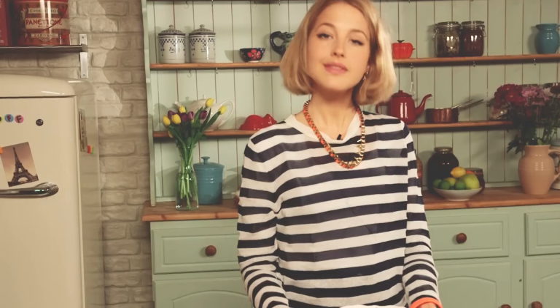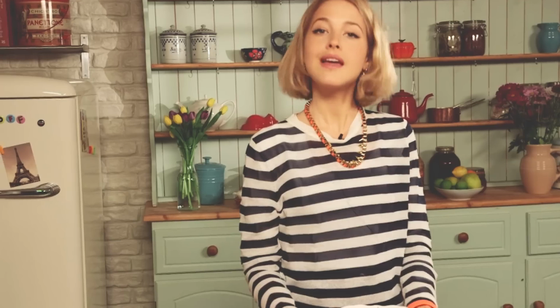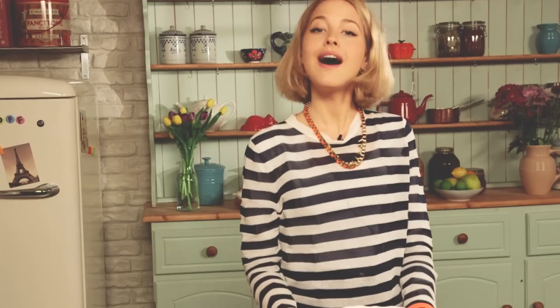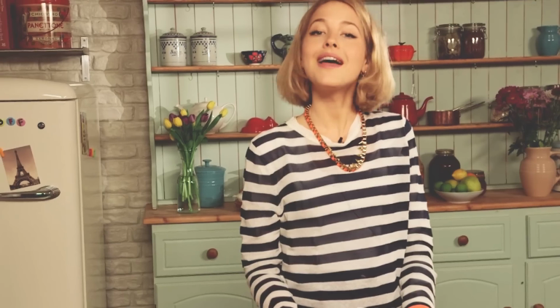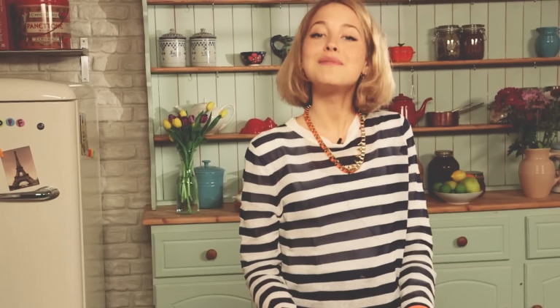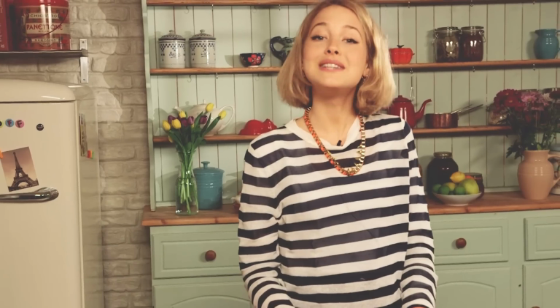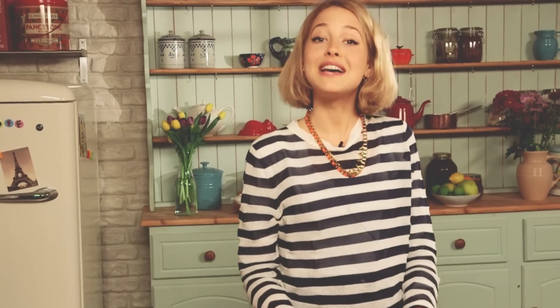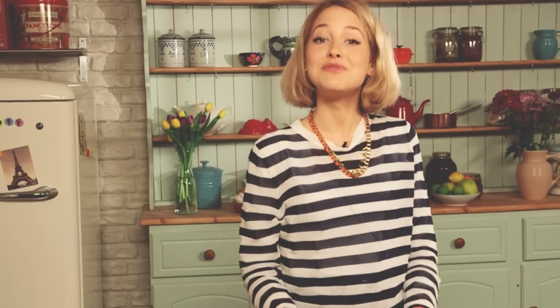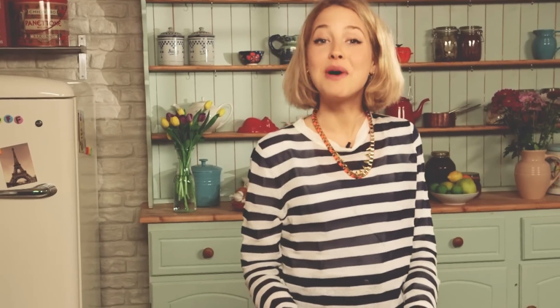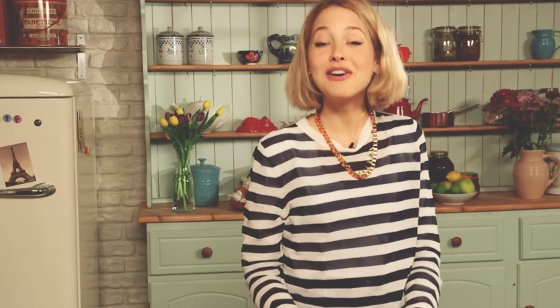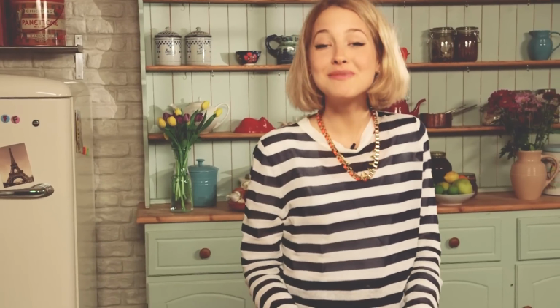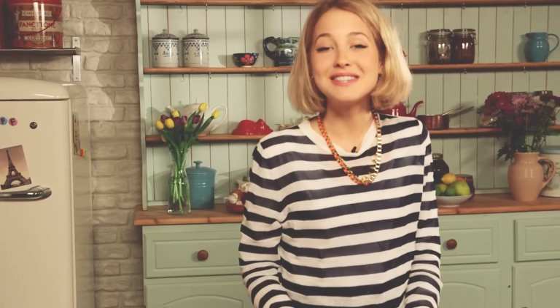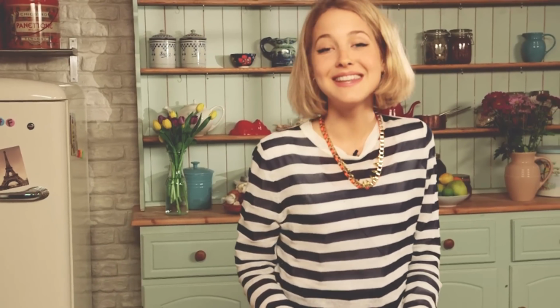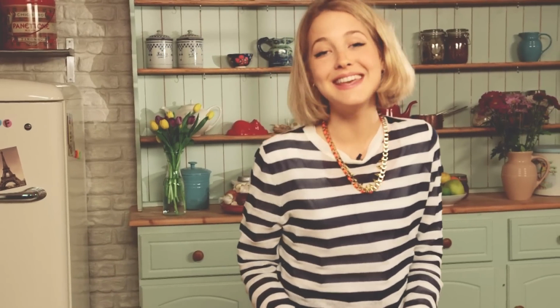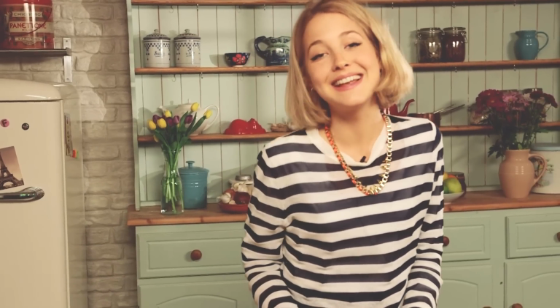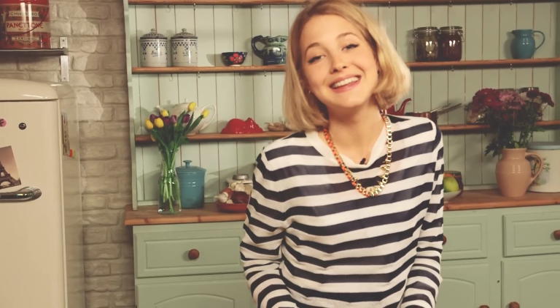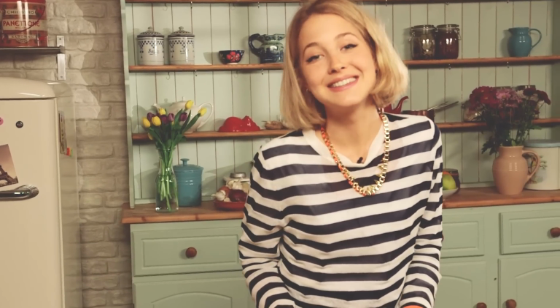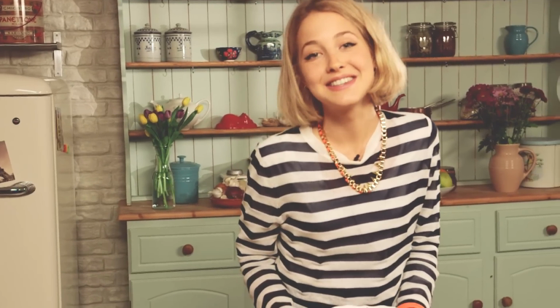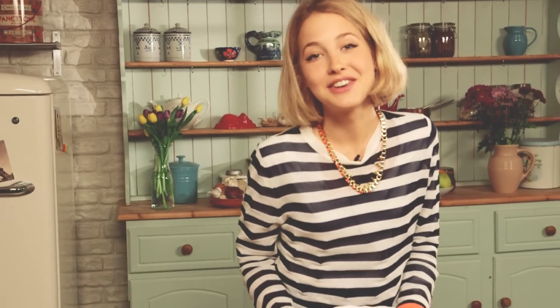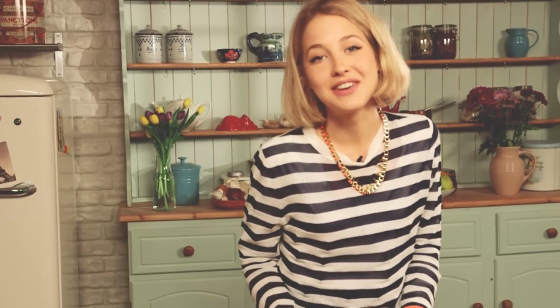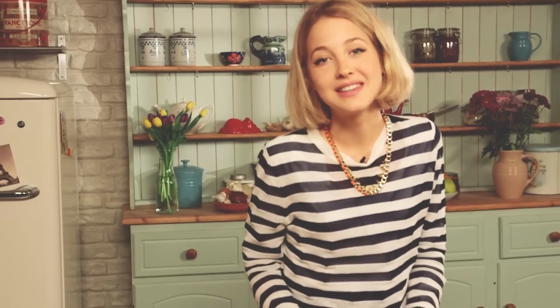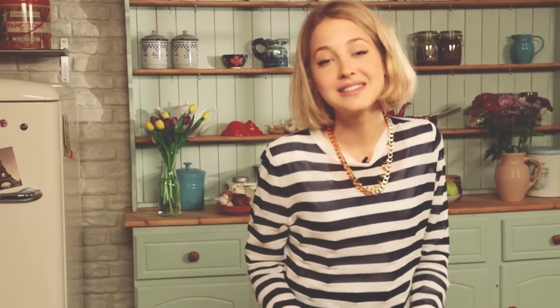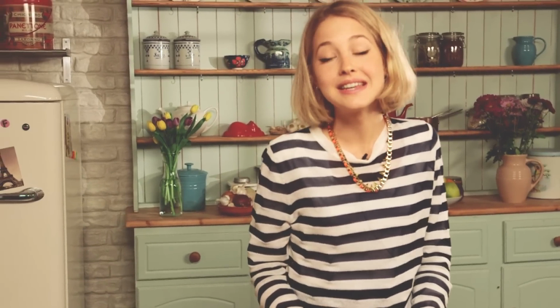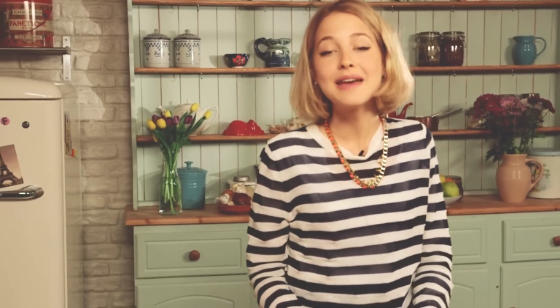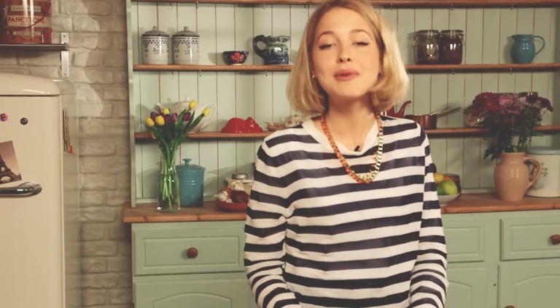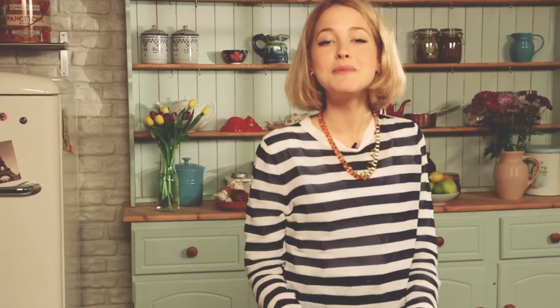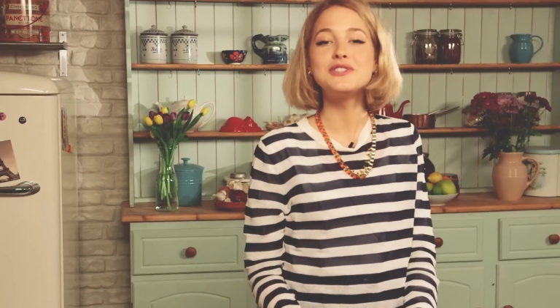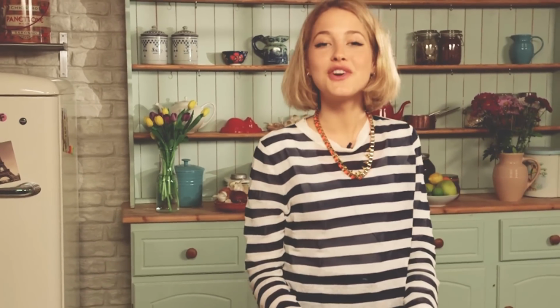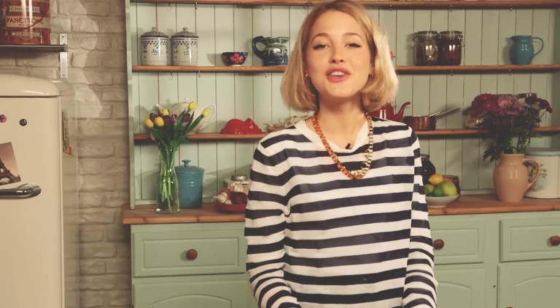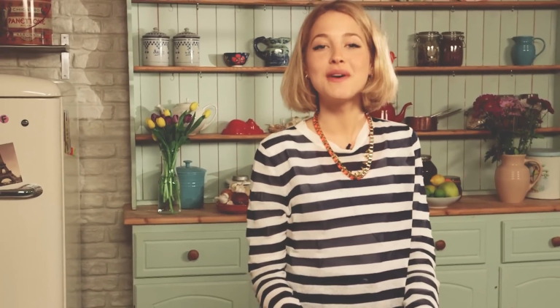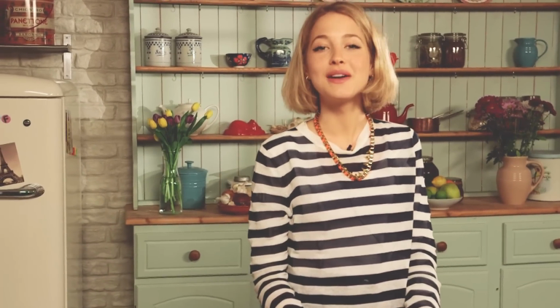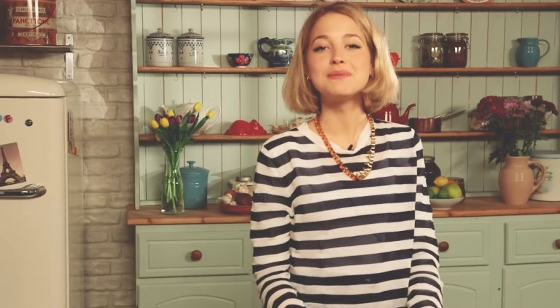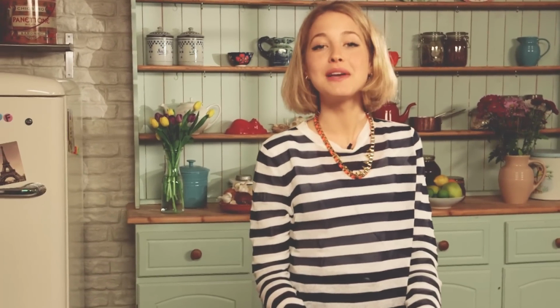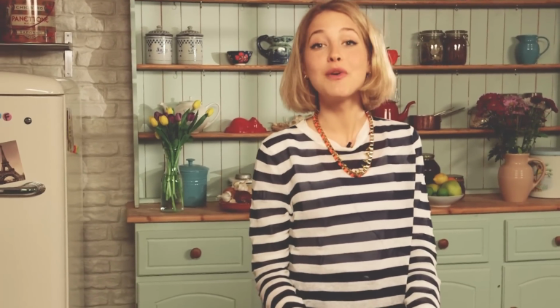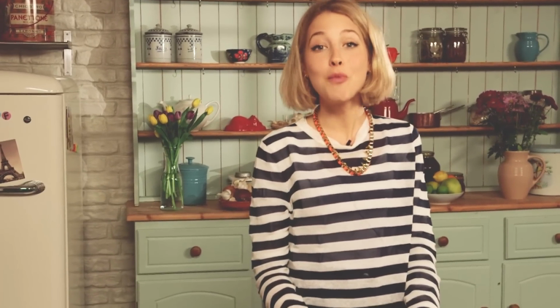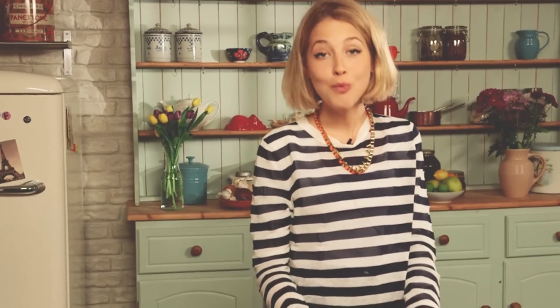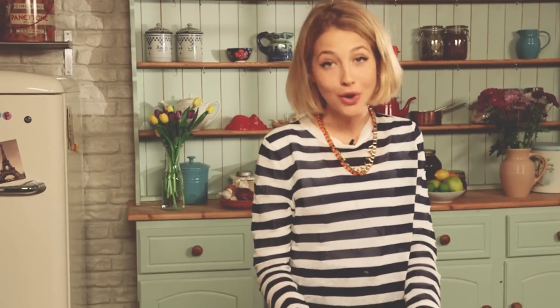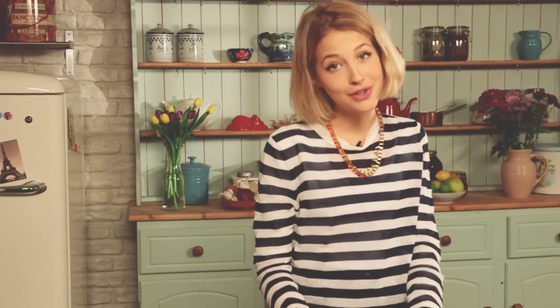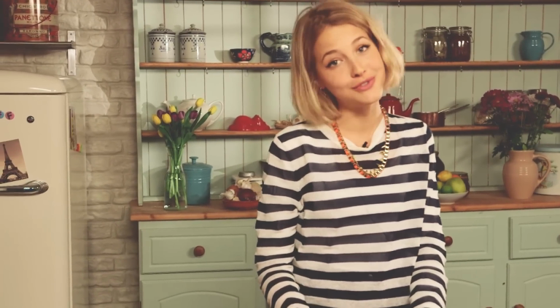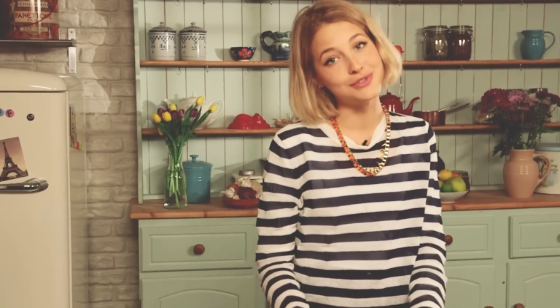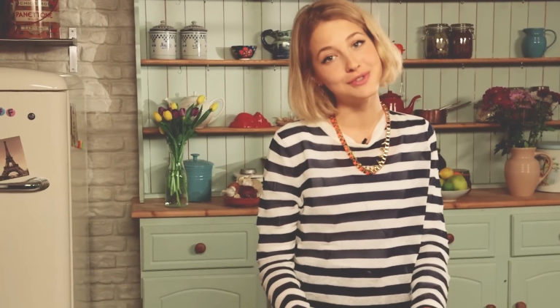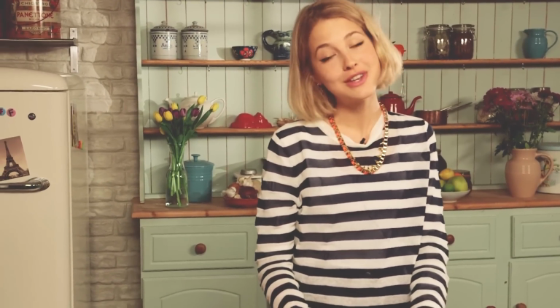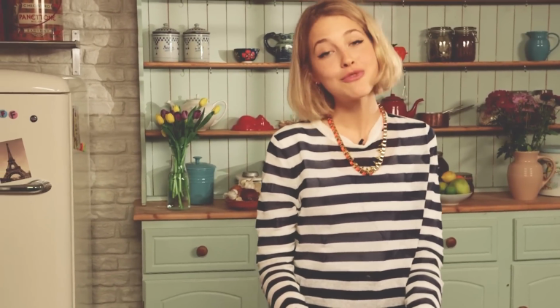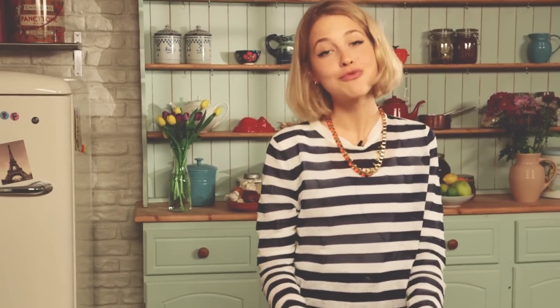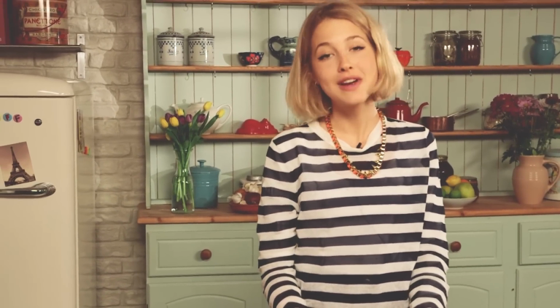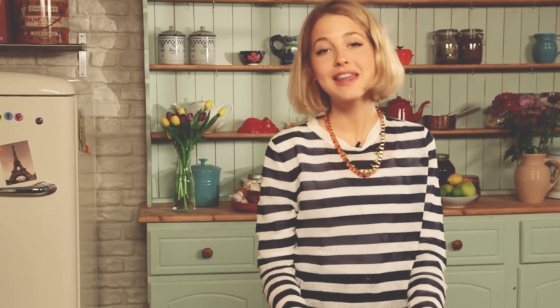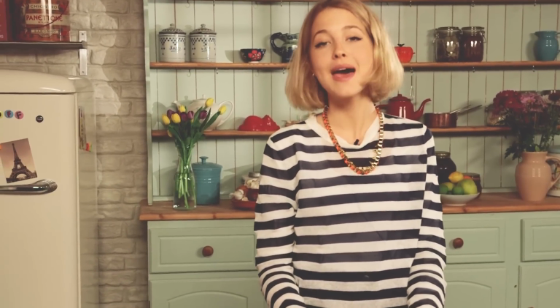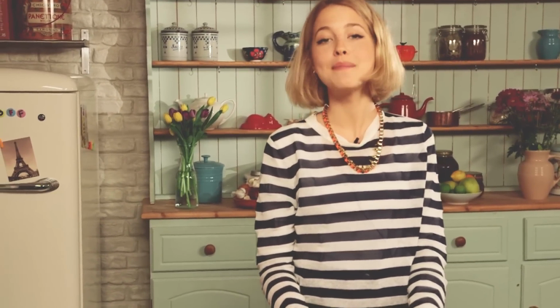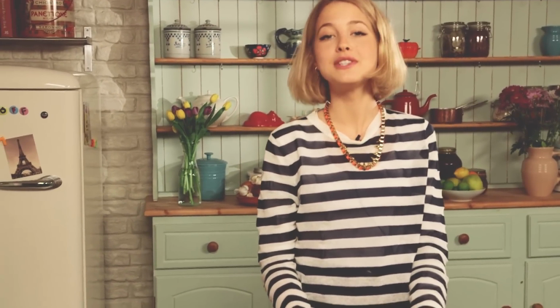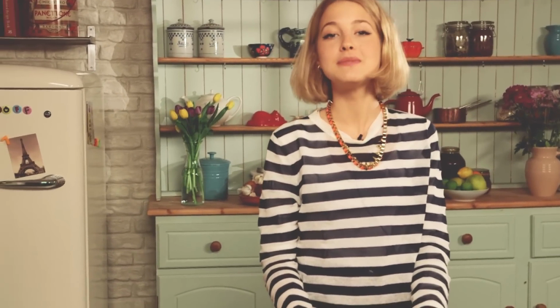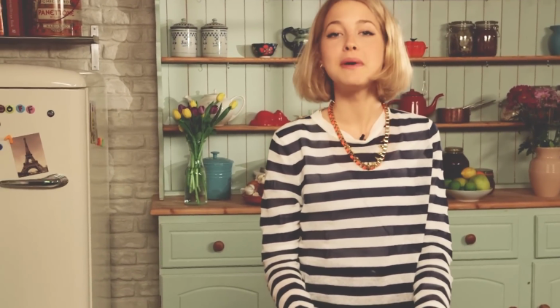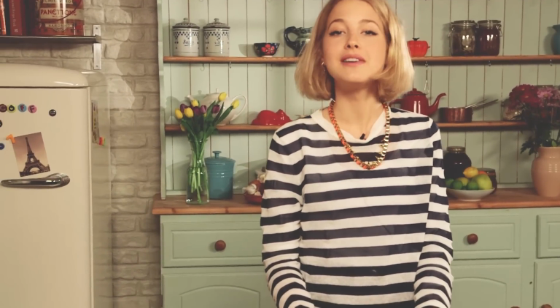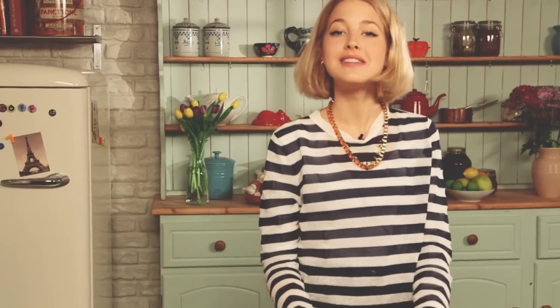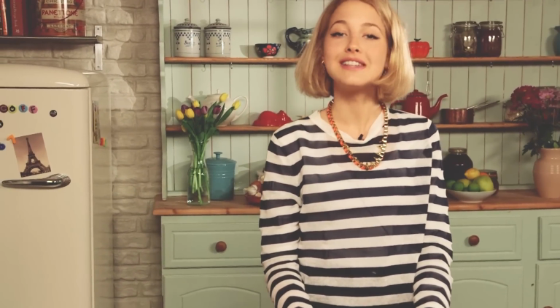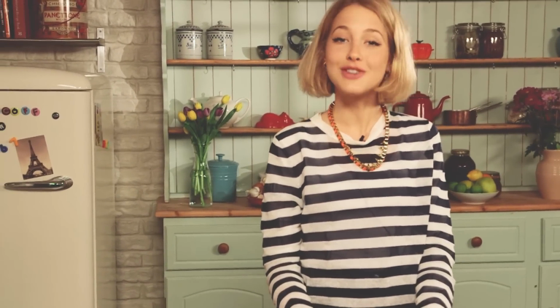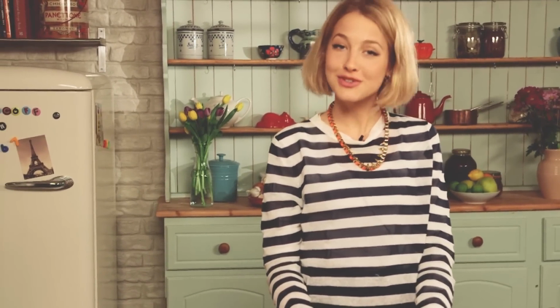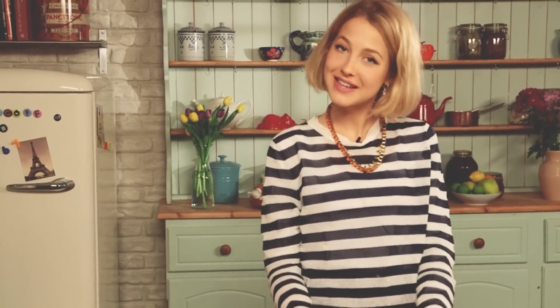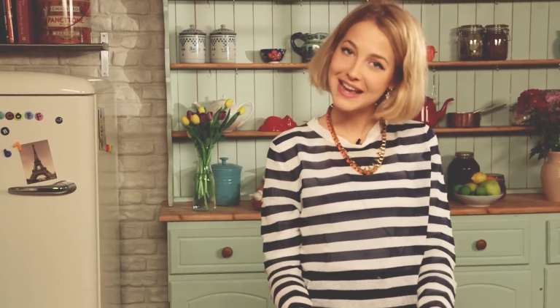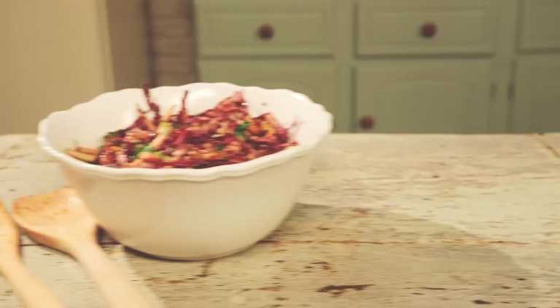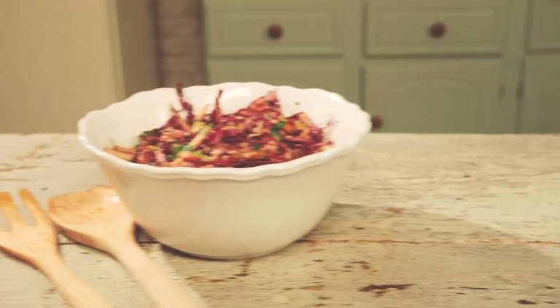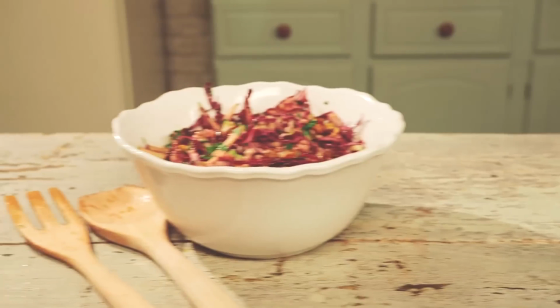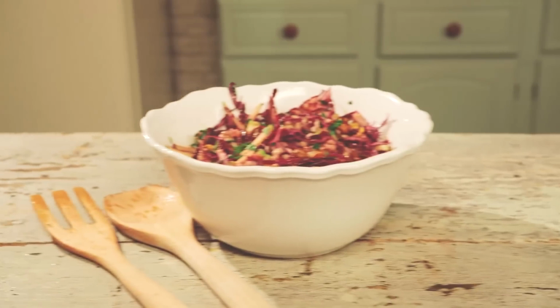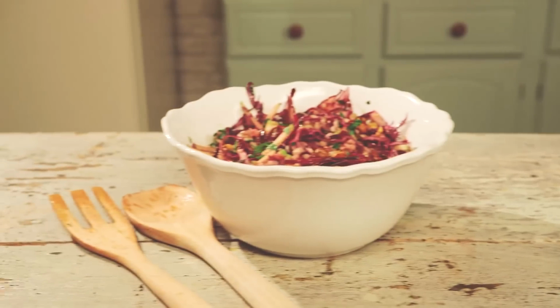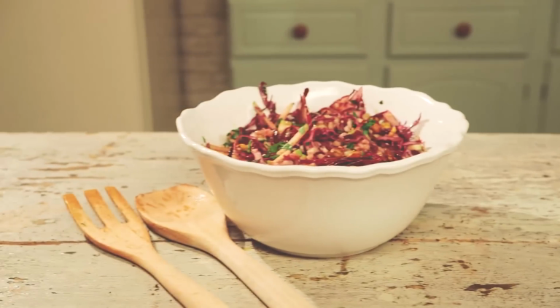Hi, I'm Tess. Welcome to the Eat Clean series. Today I'm going to be showing you how to make a wonderful red cabbage, spelt, and toasted hazelnut salad.